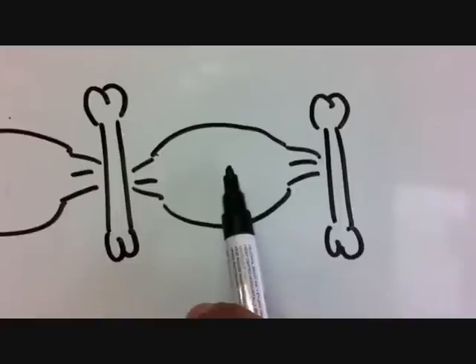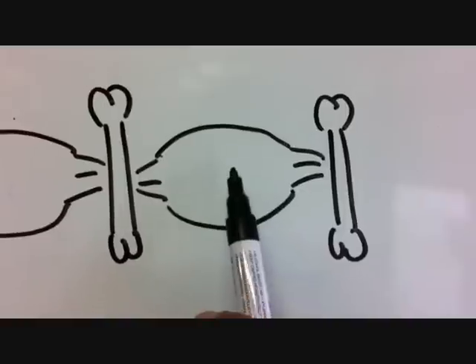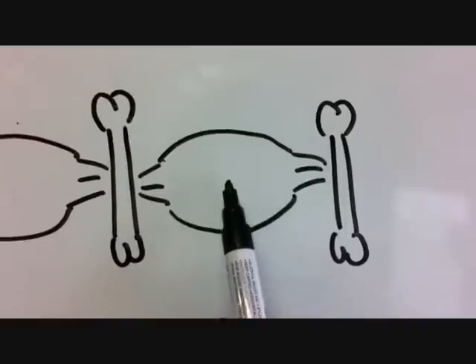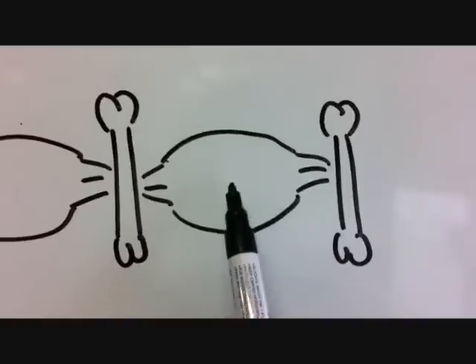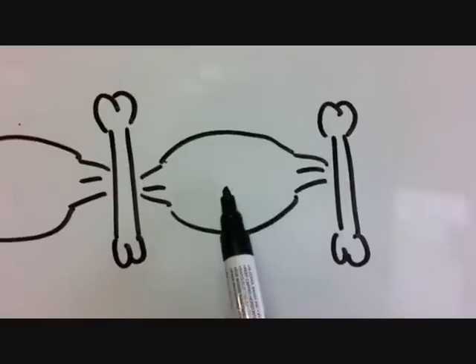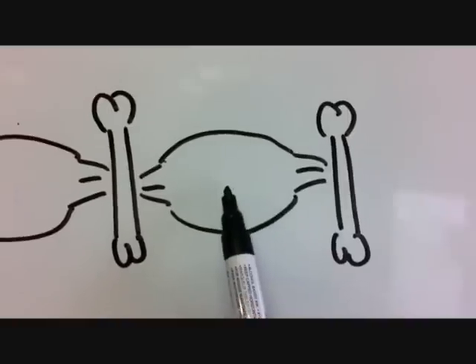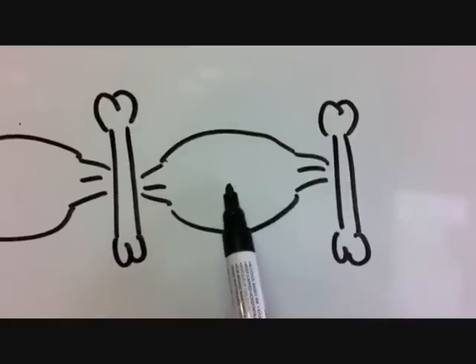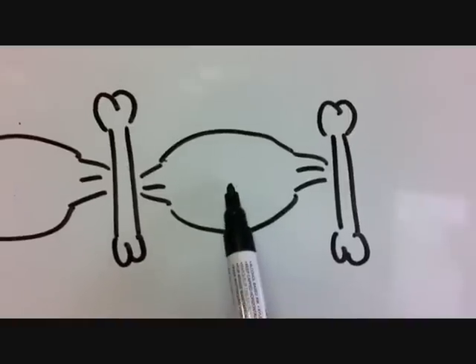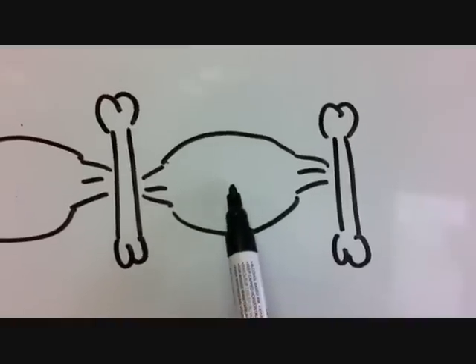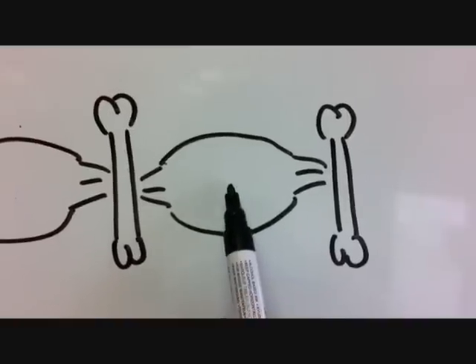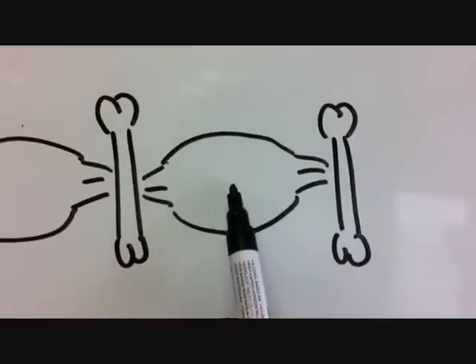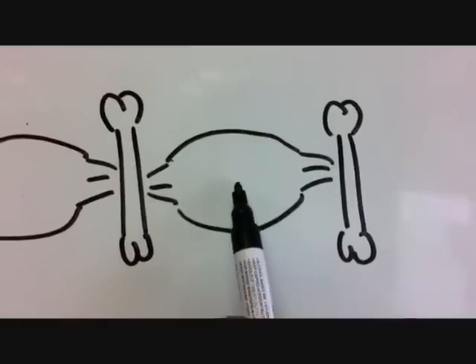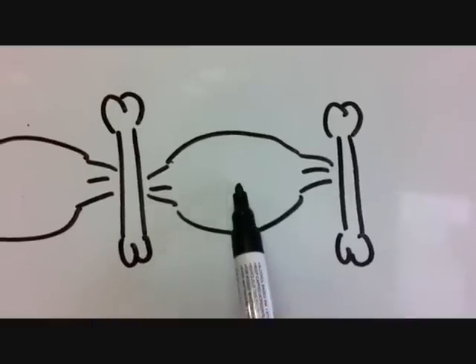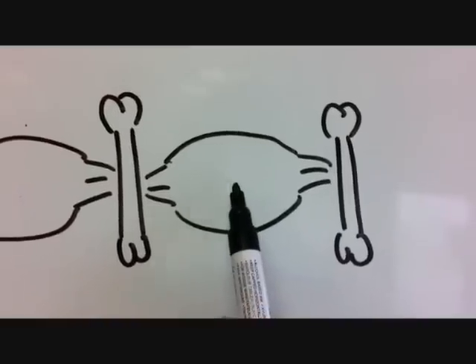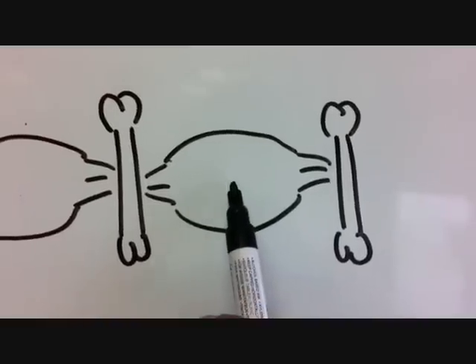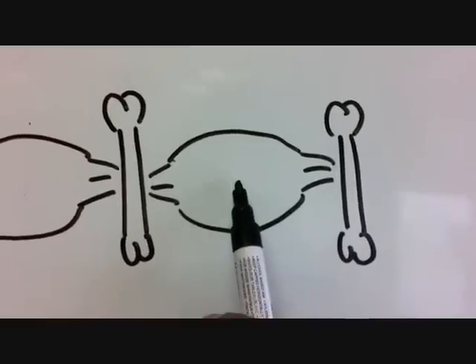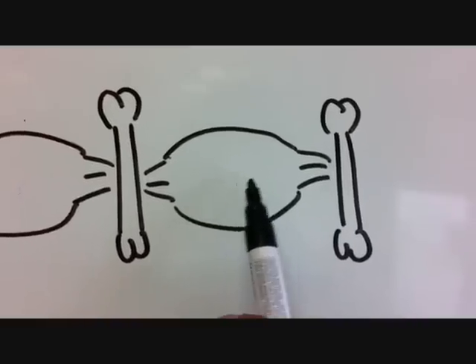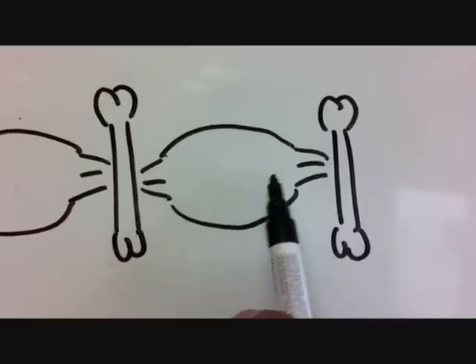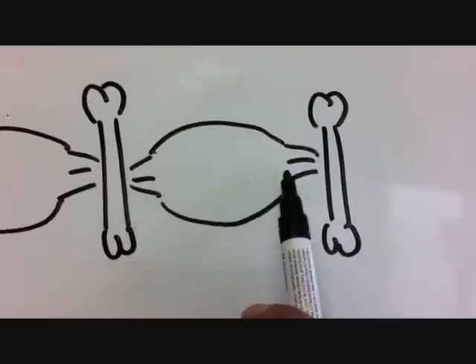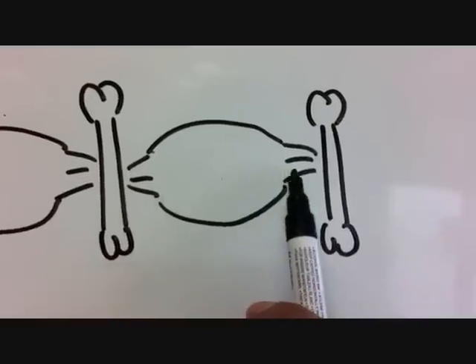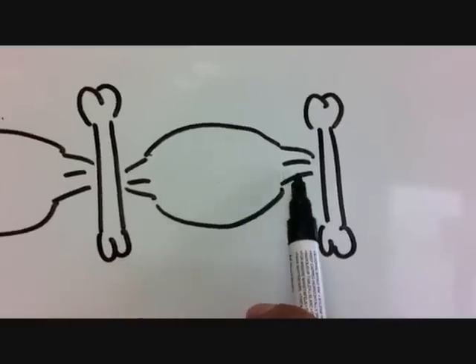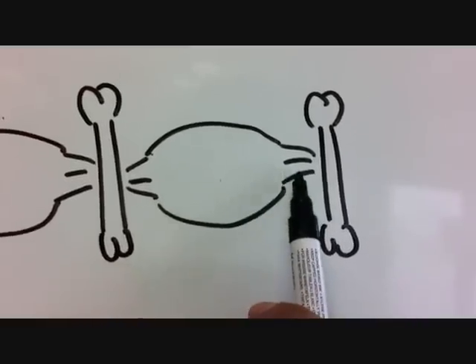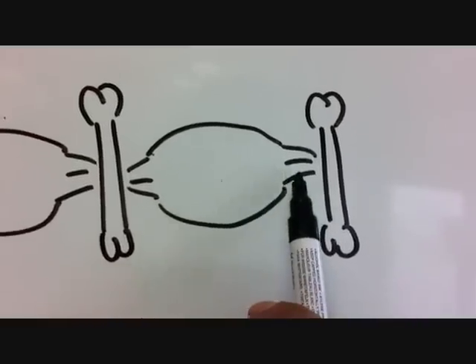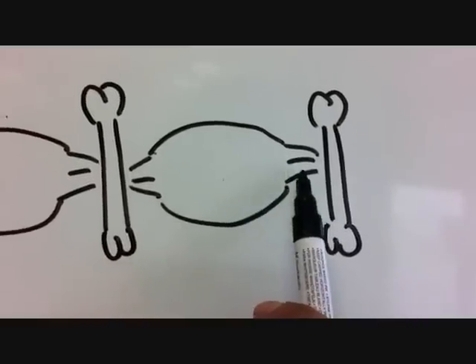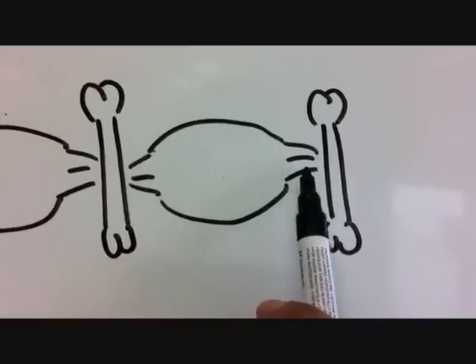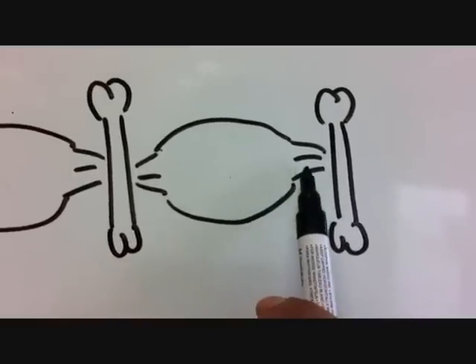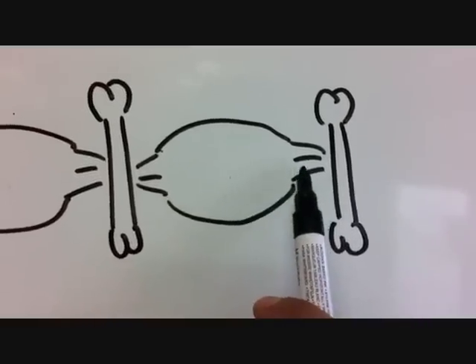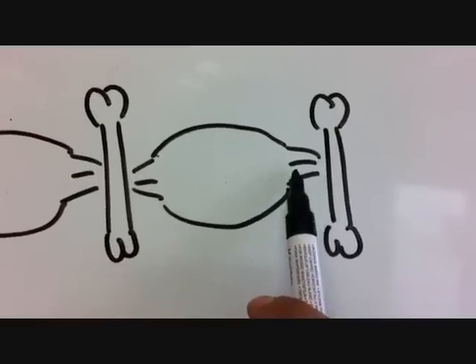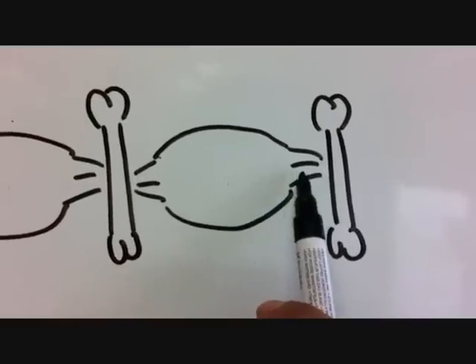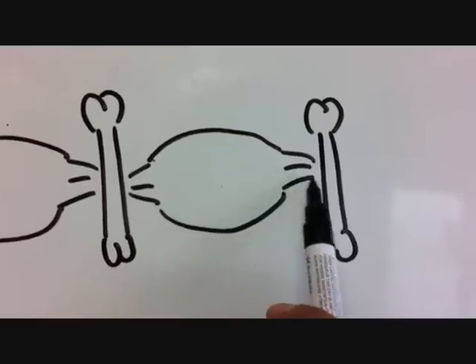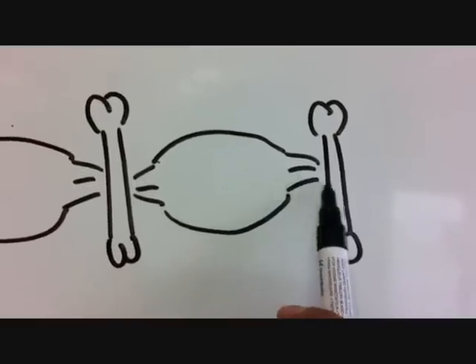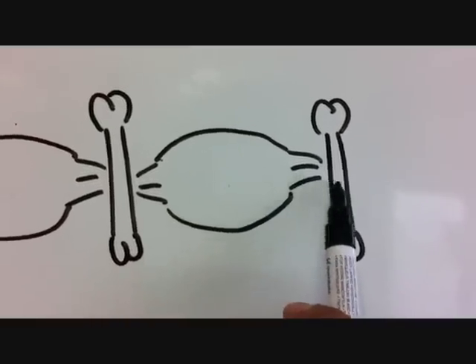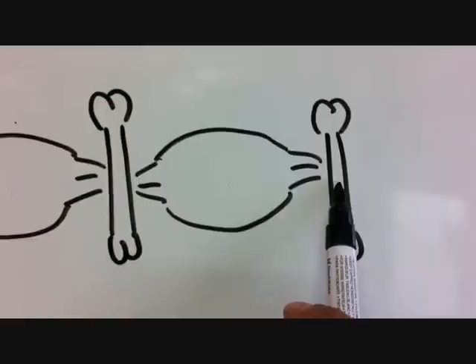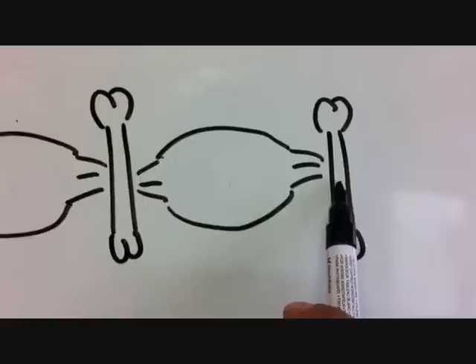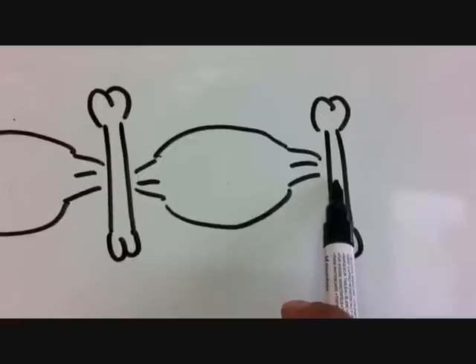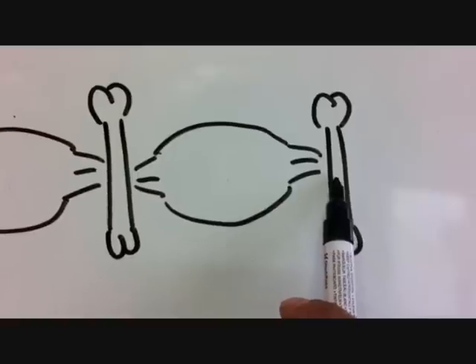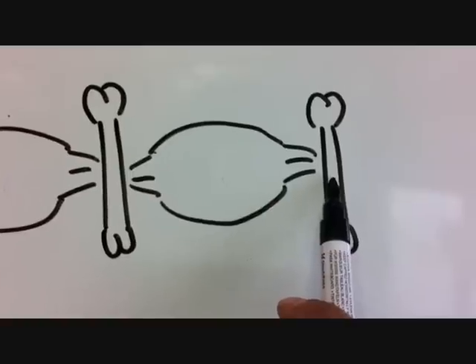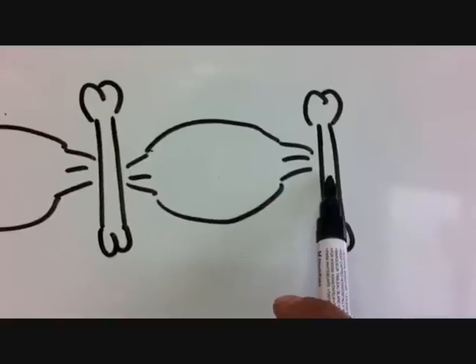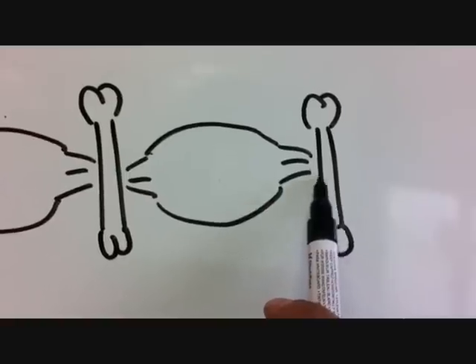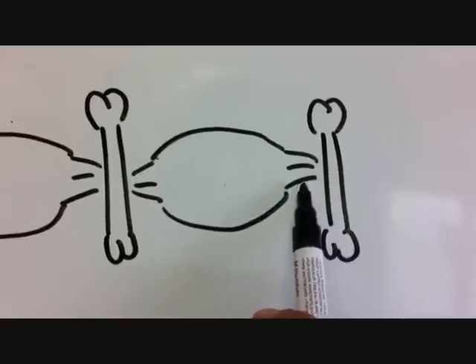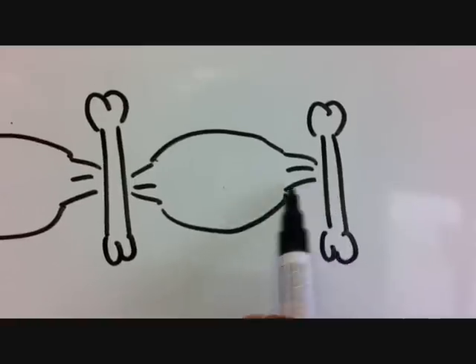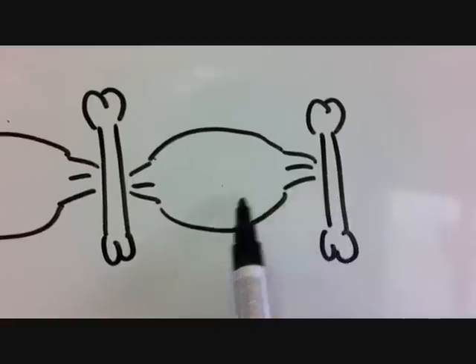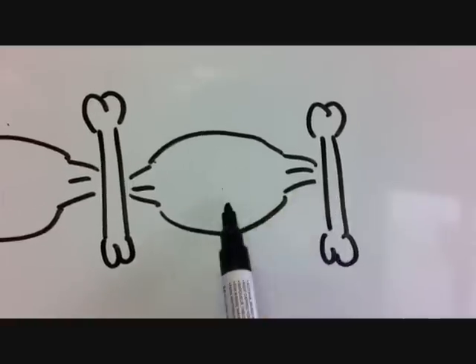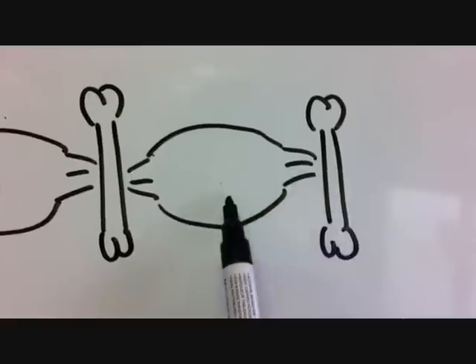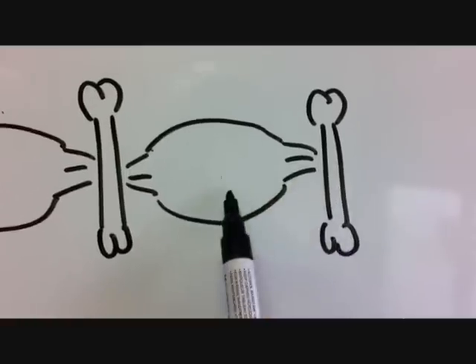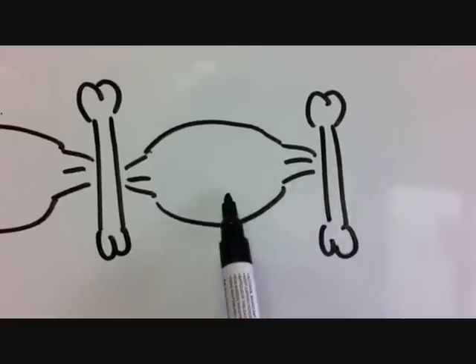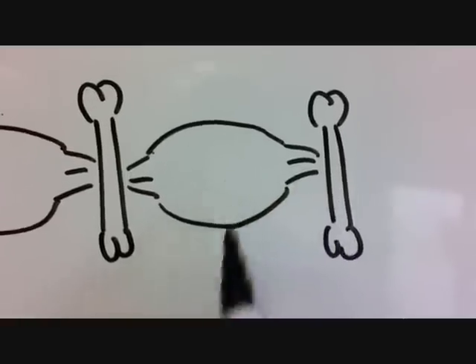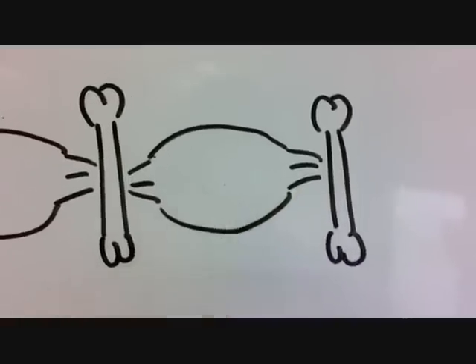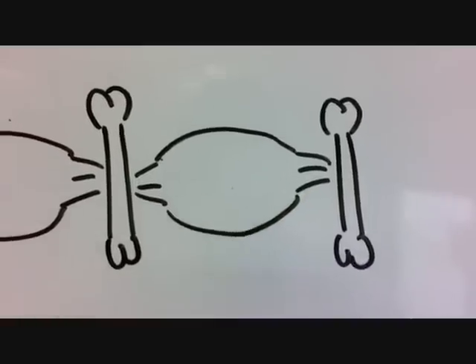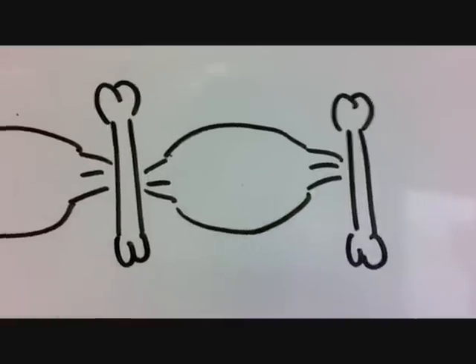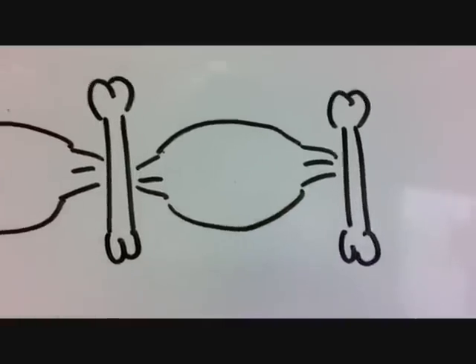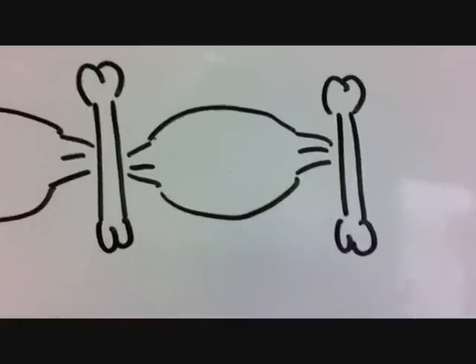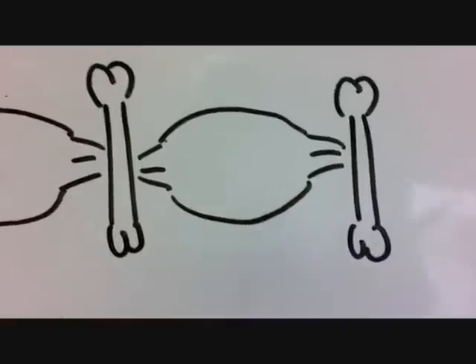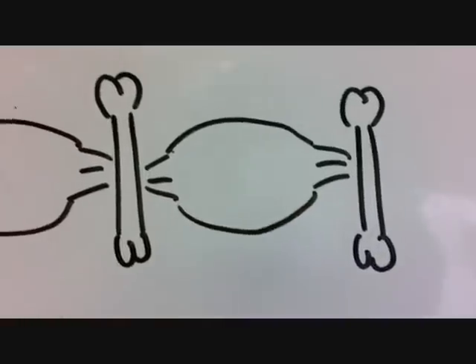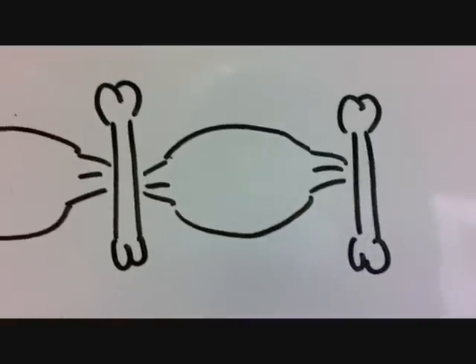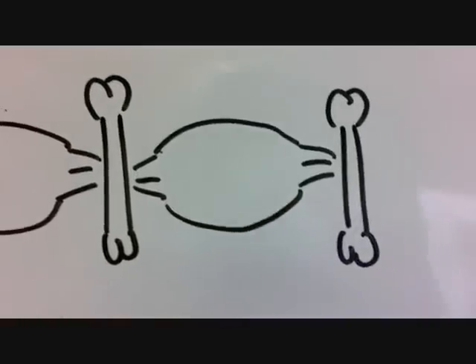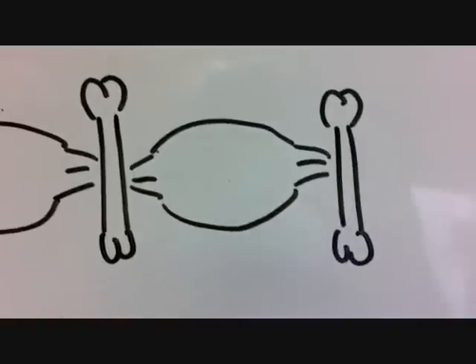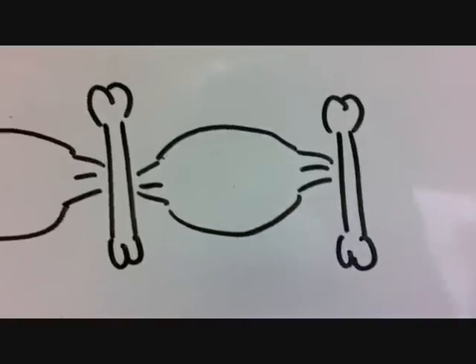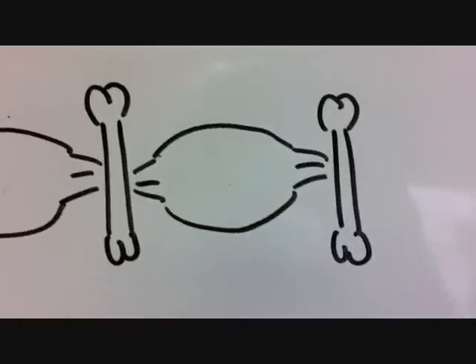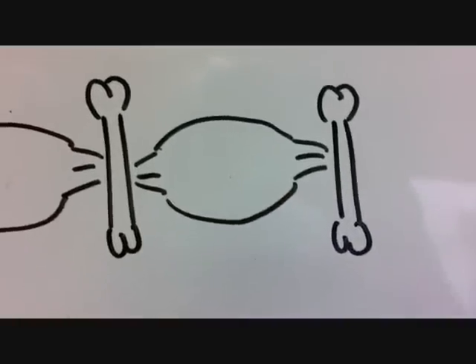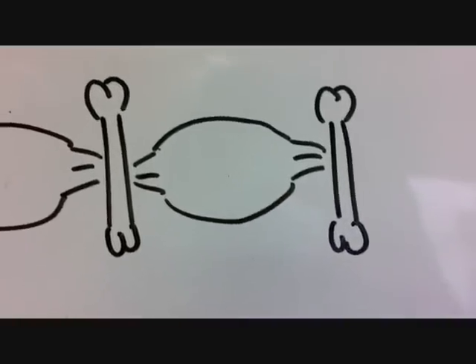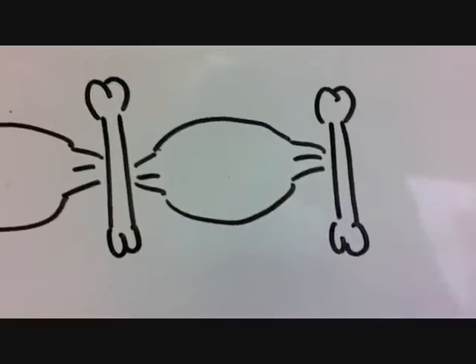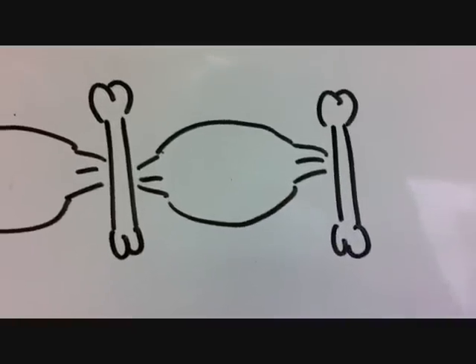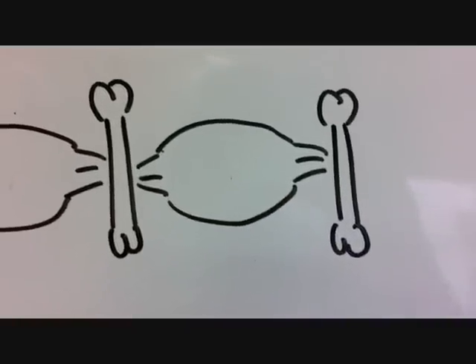When a muscle tissue contracts, the muscle tissue pulls the tendon, the tendon that's attached to the bone moves the bone, and this is what creates movement.